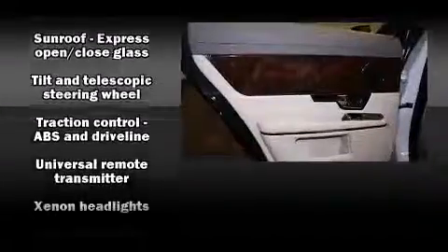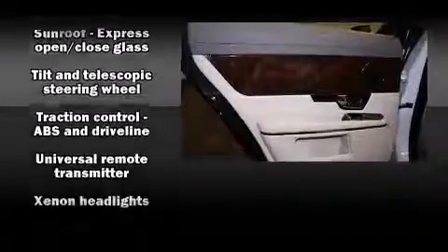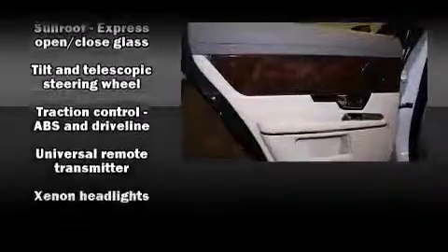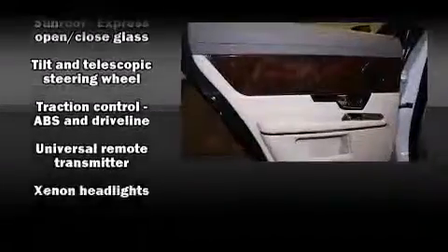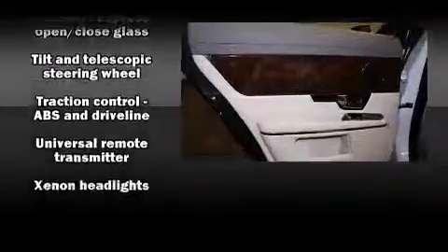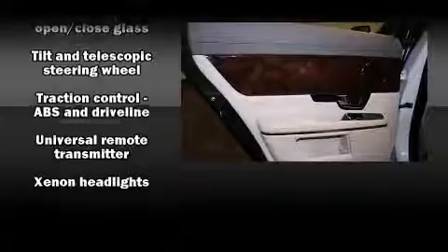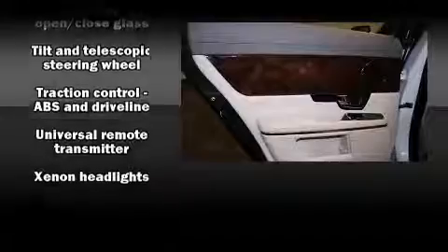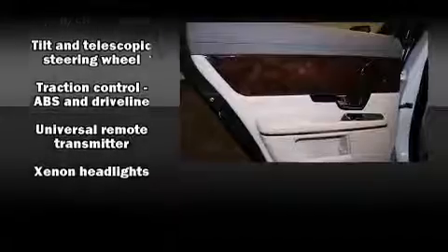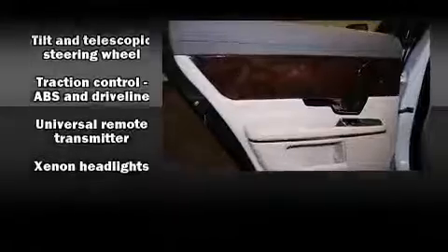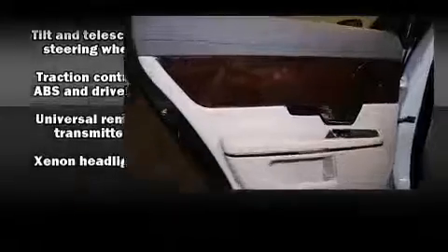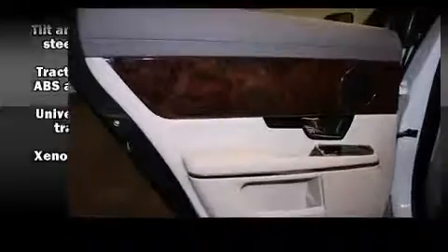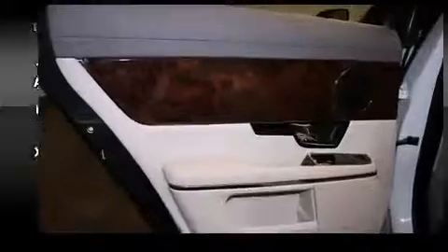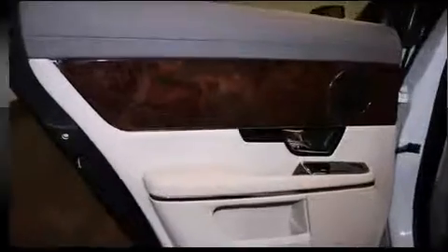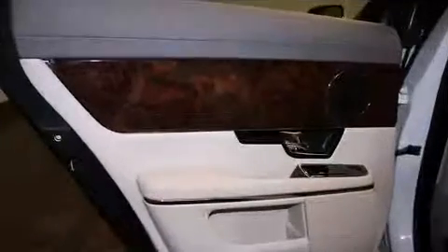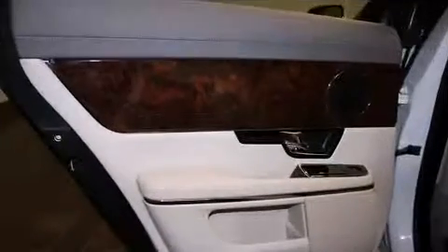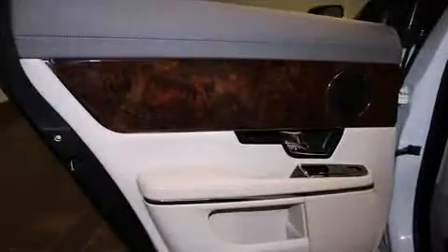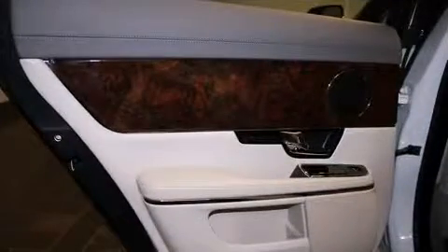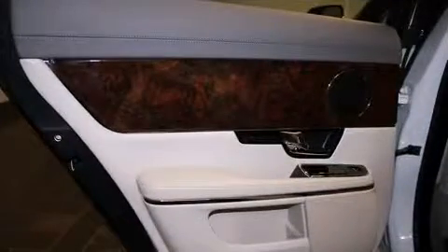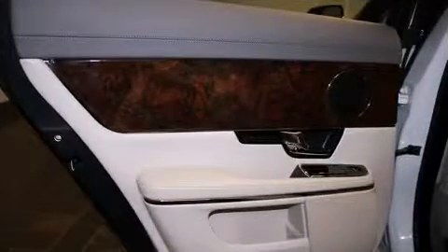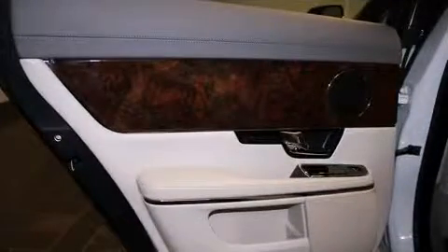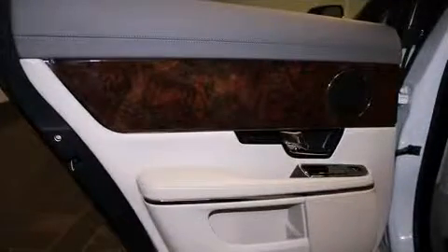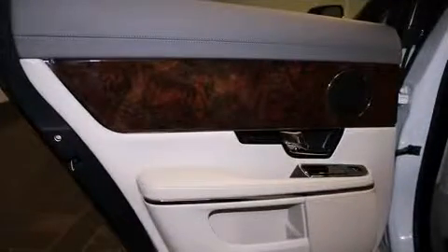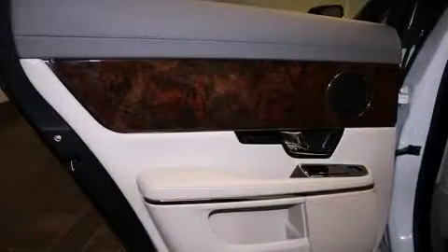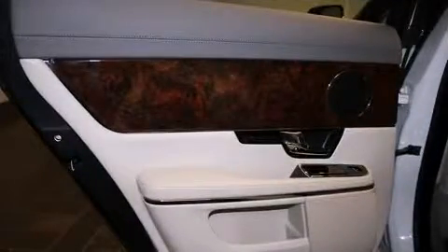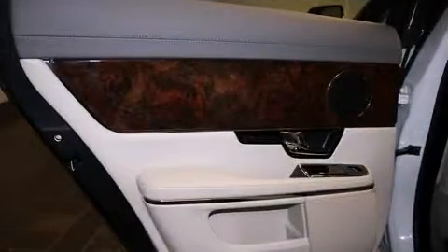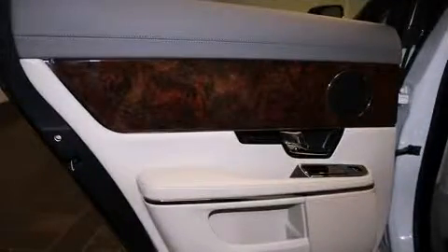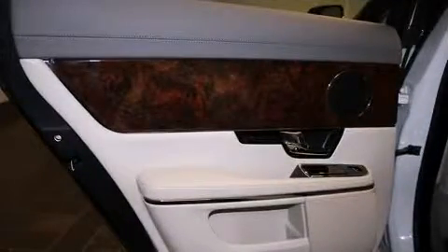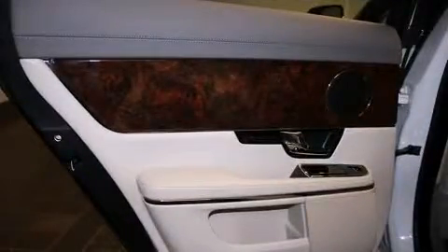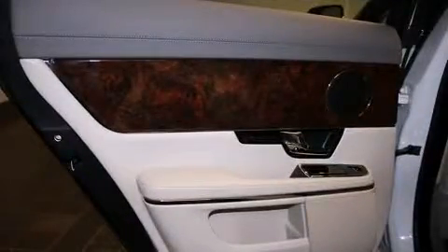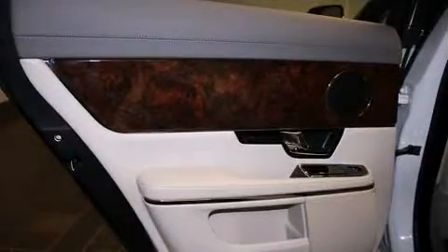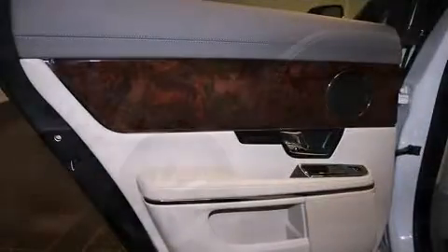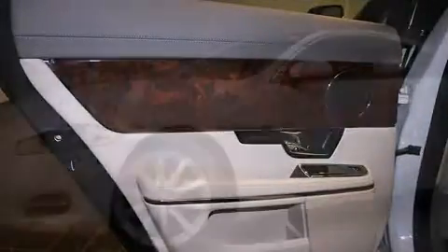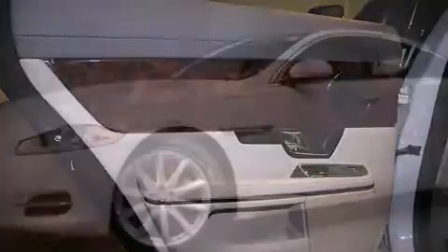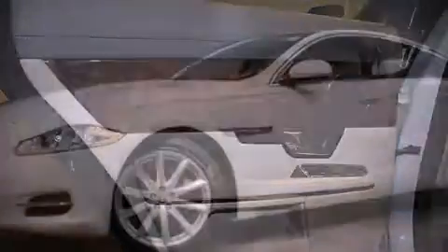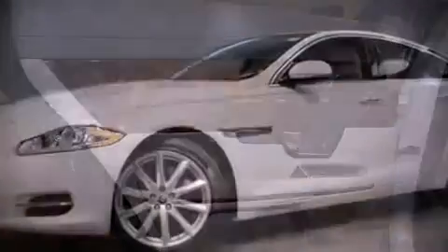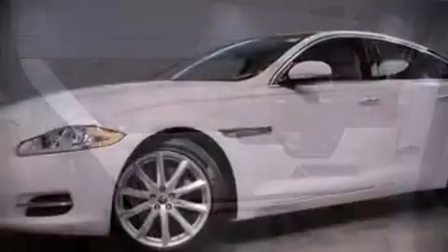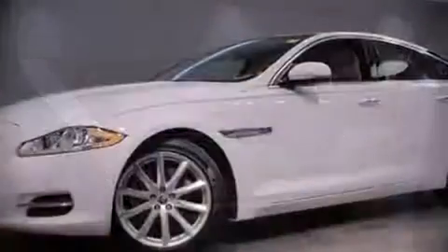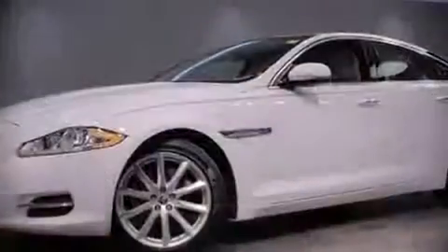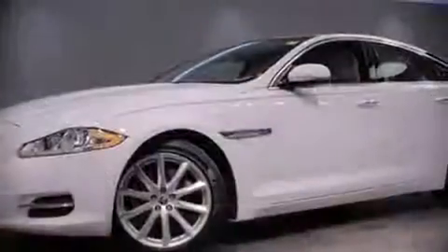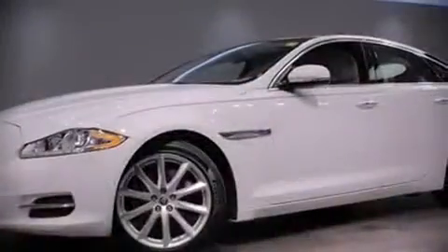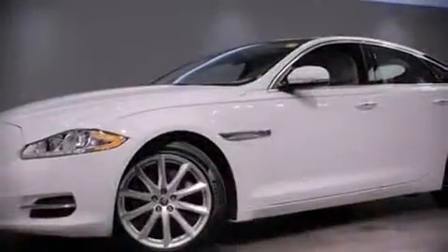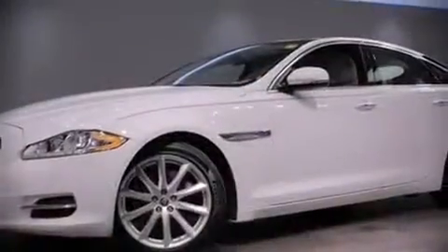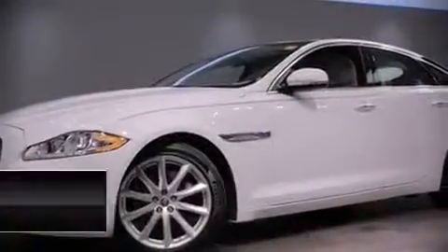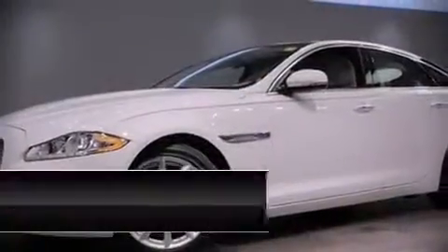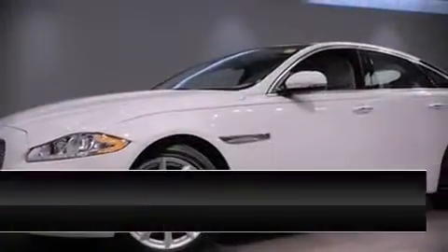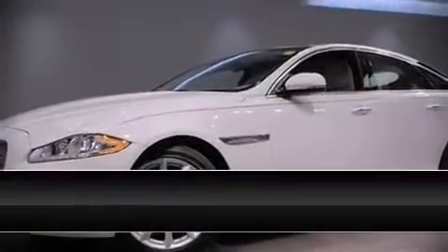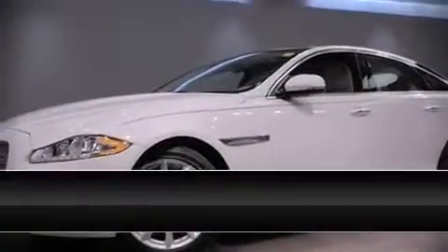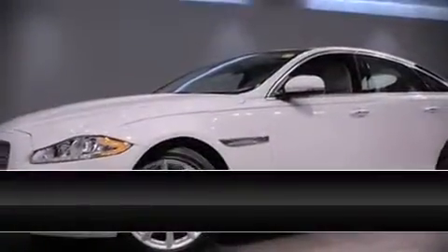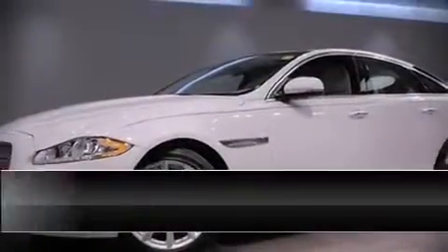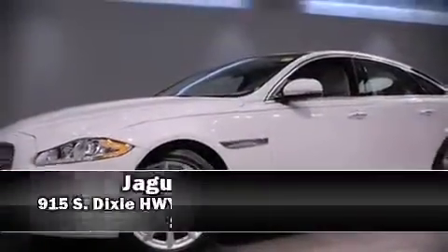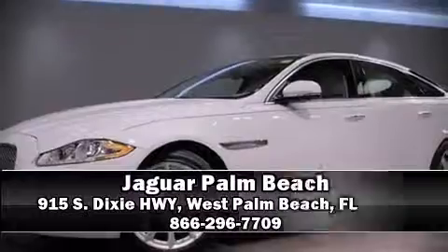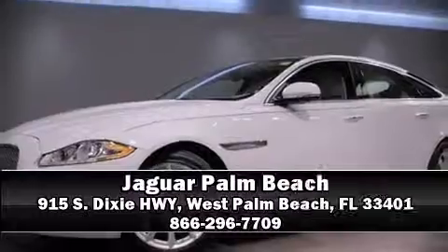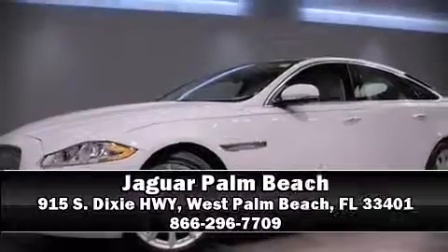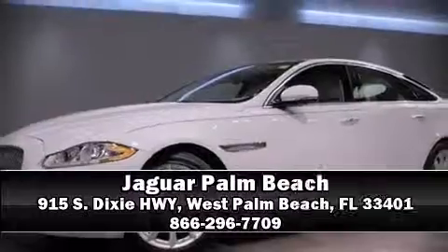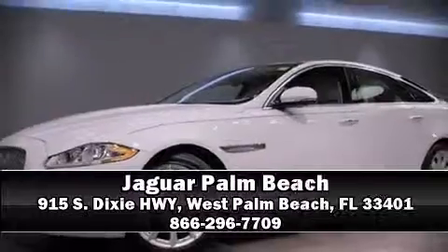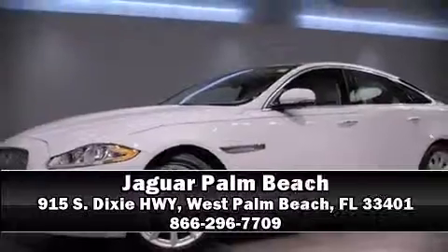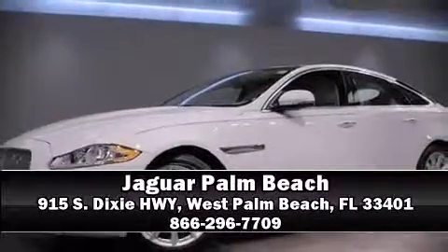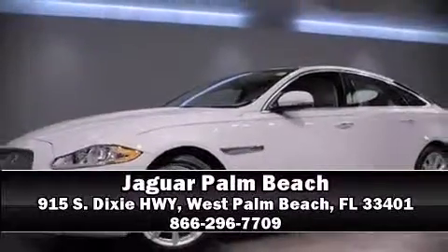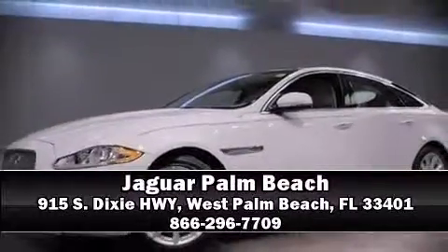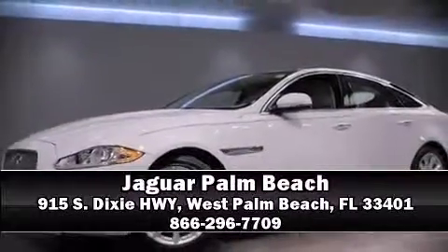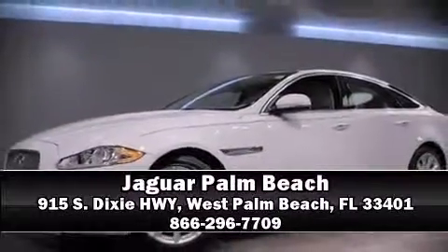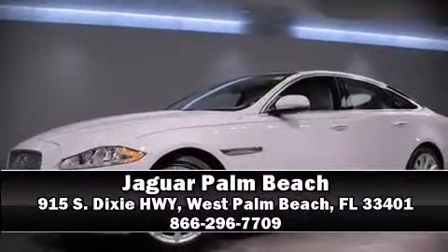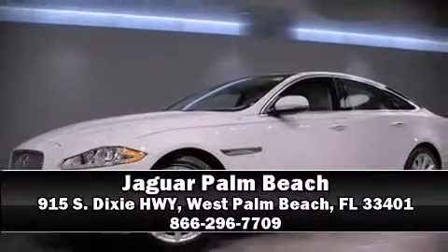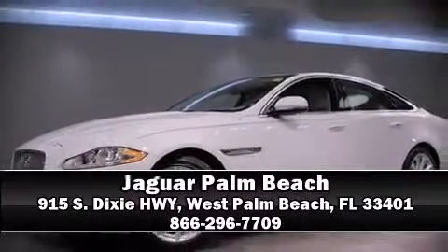This vehicle has achieved certified pre-owned status by passing Jaguar's comprehensive certification process. Stop by our dealership or give us a call for more information.